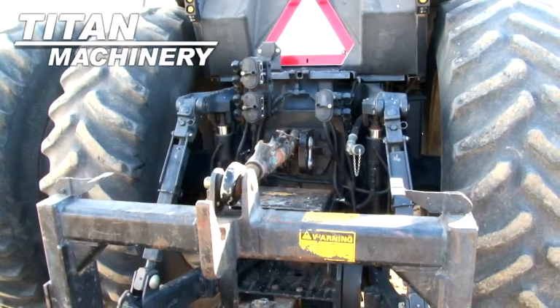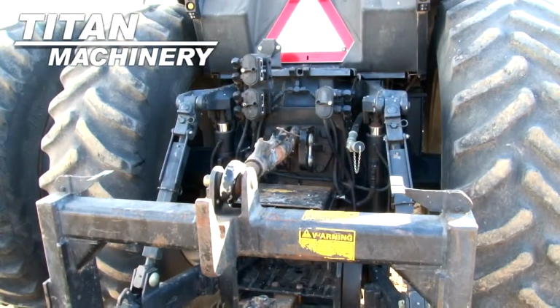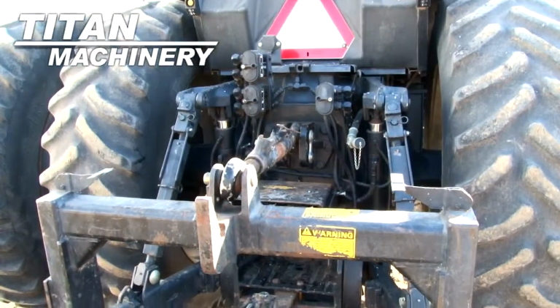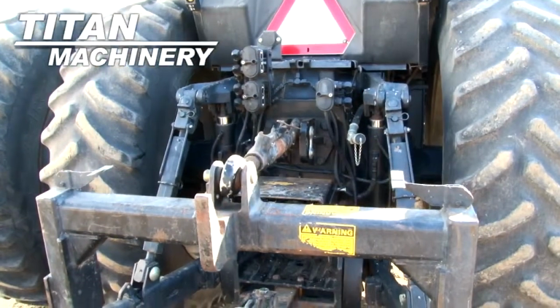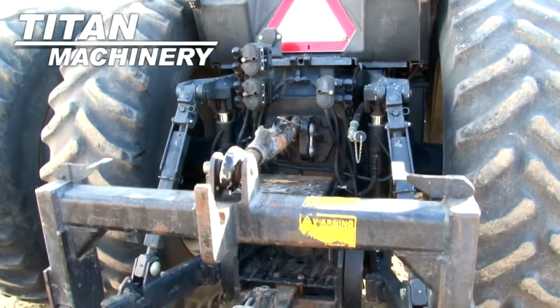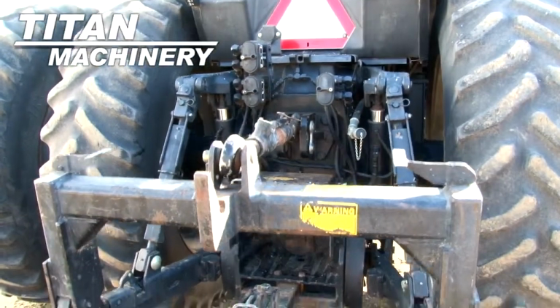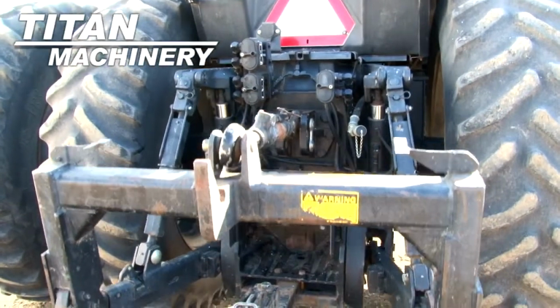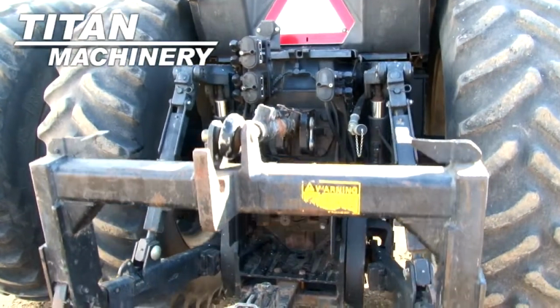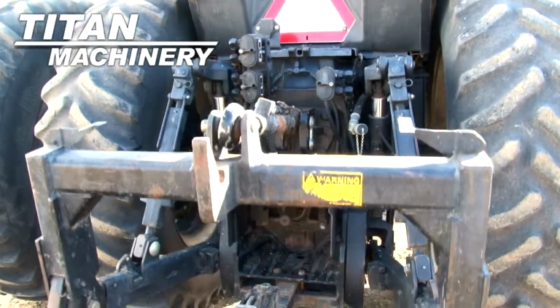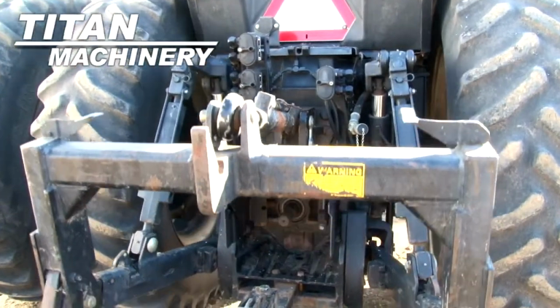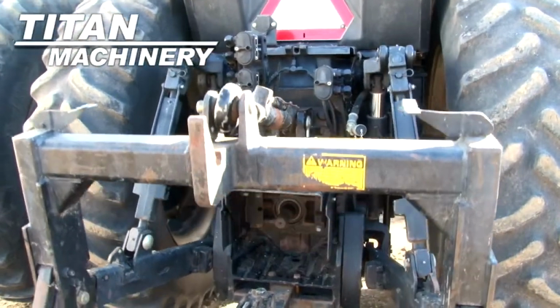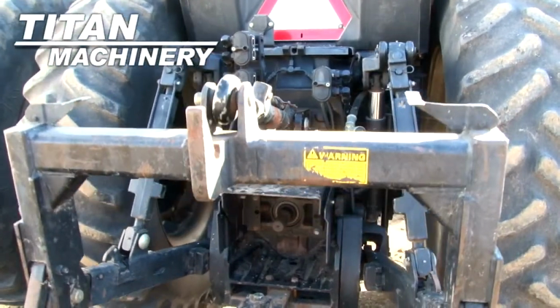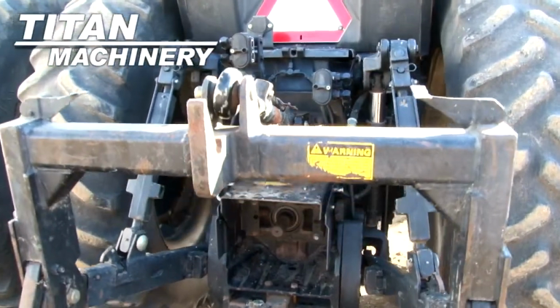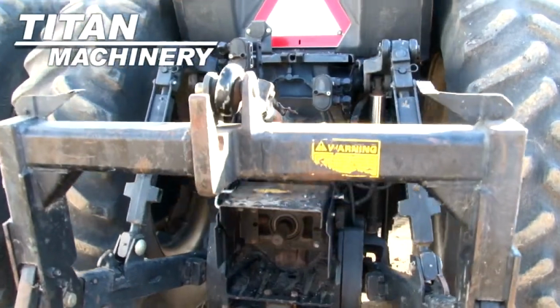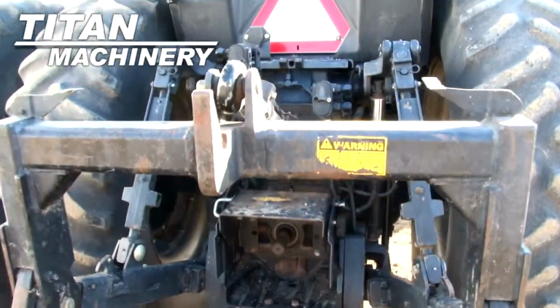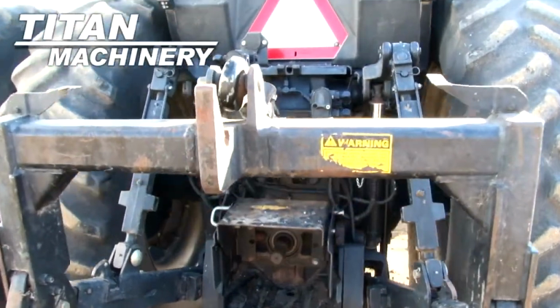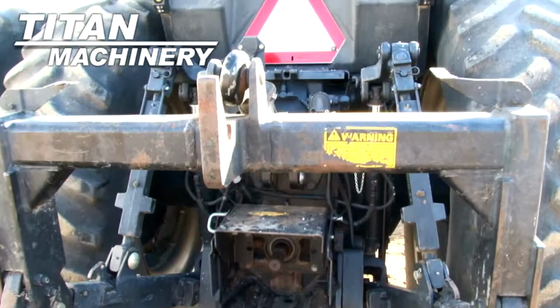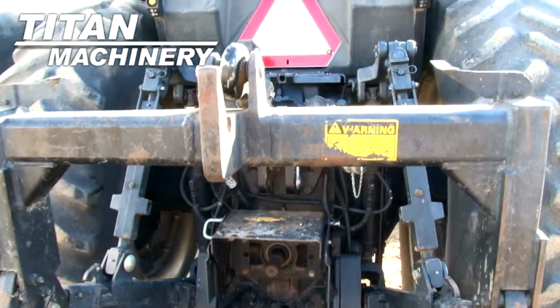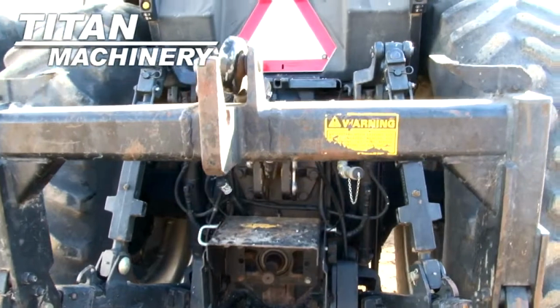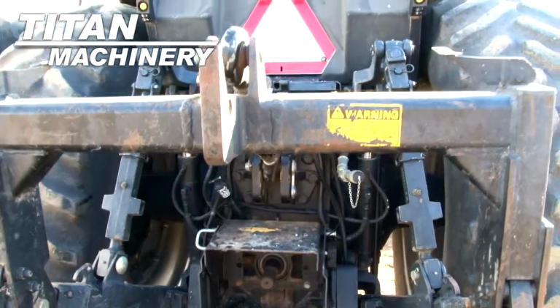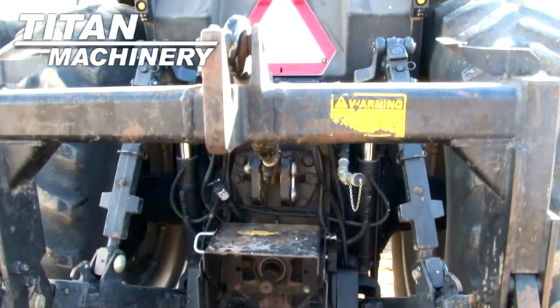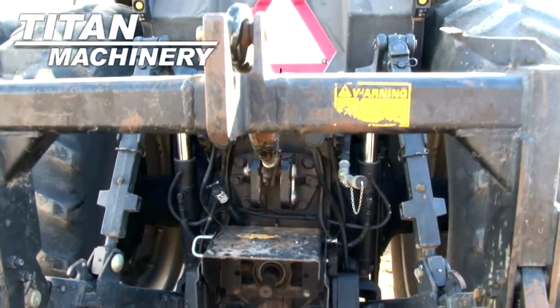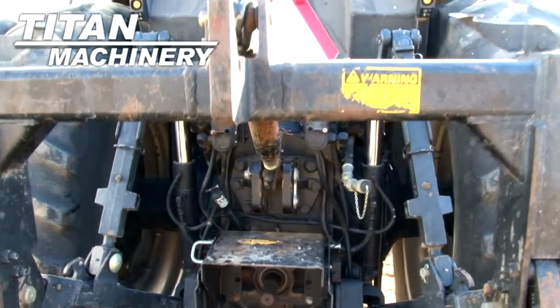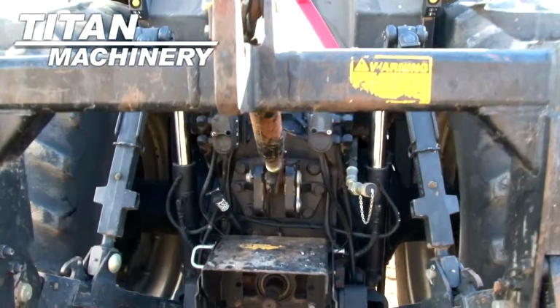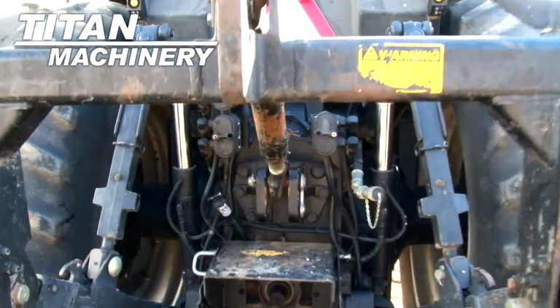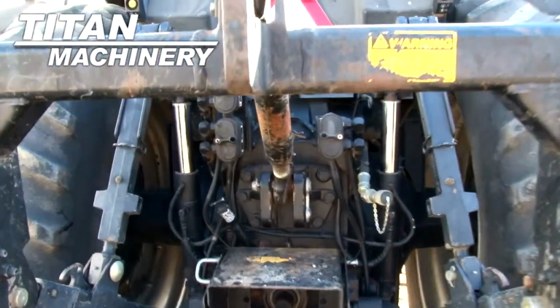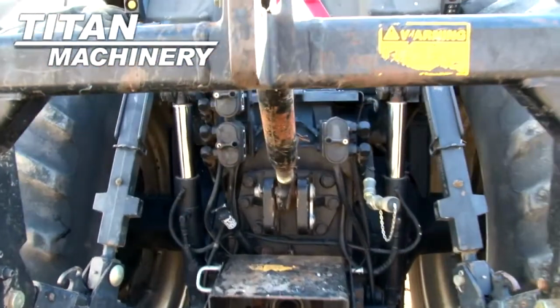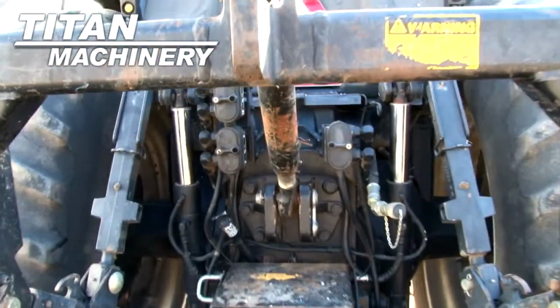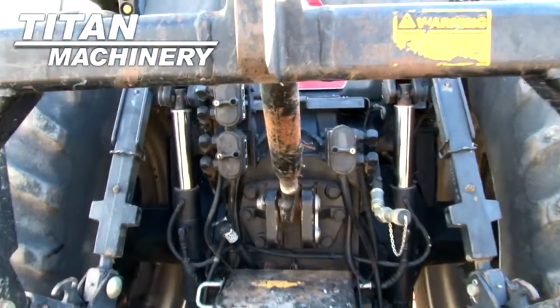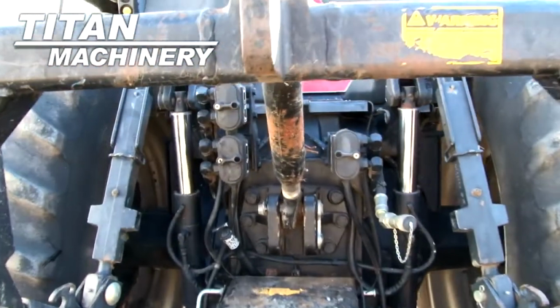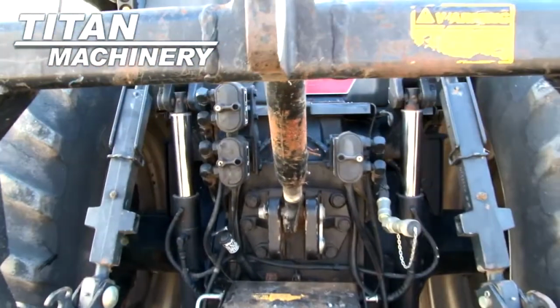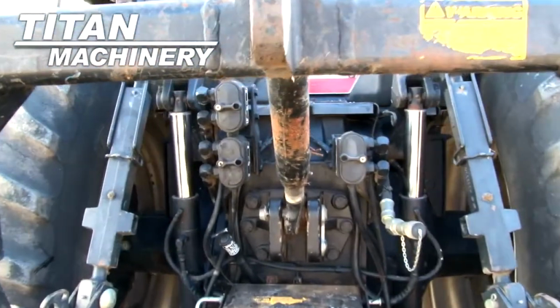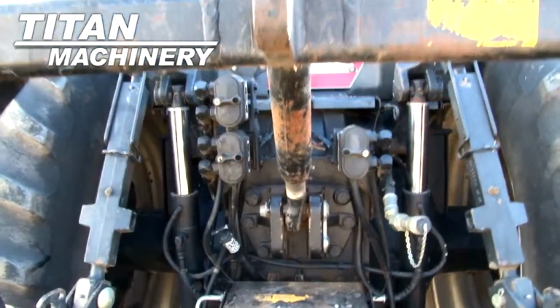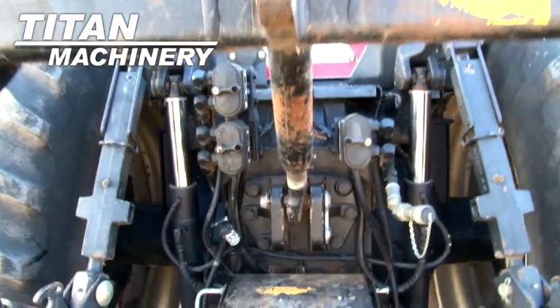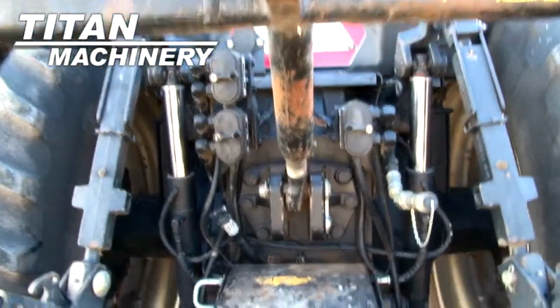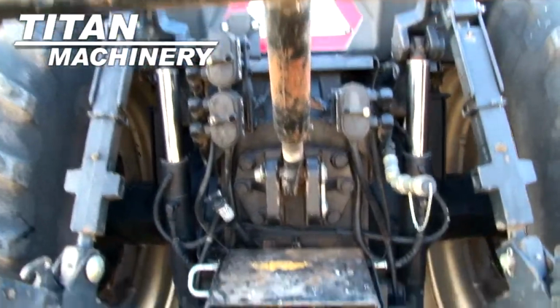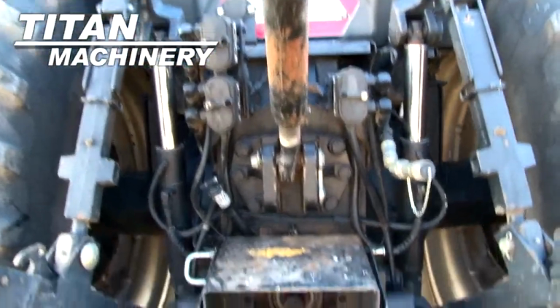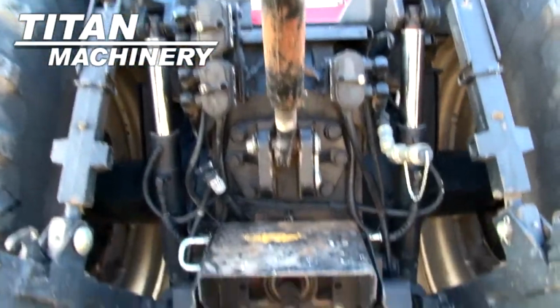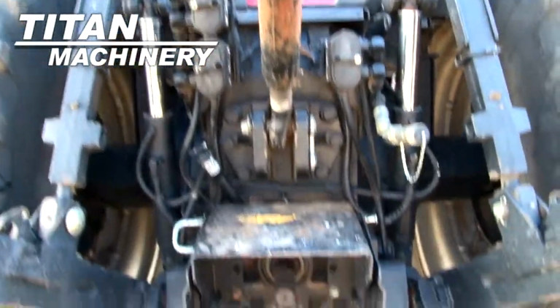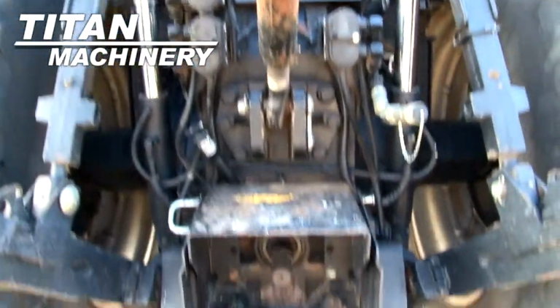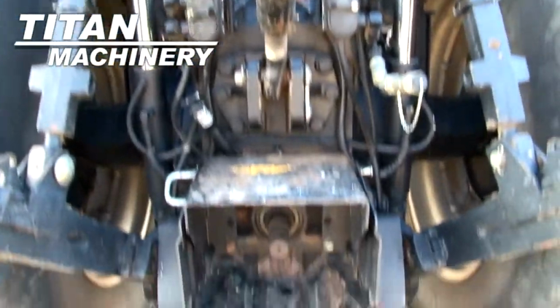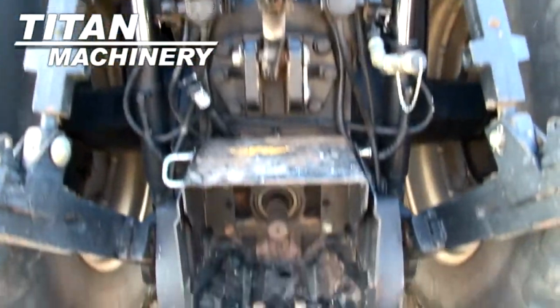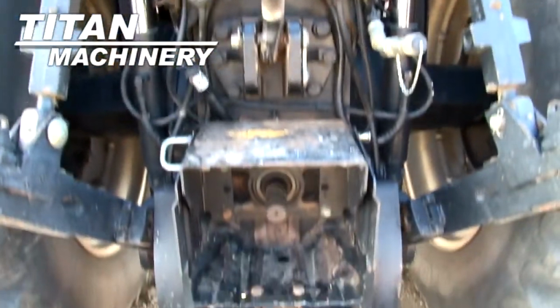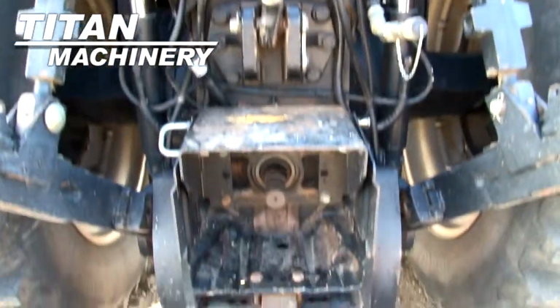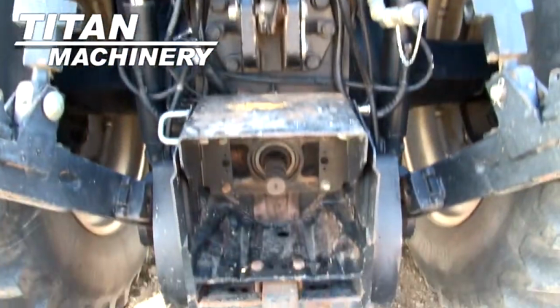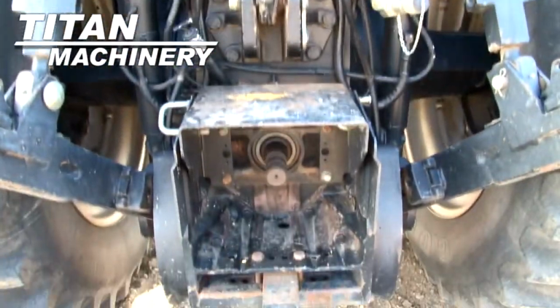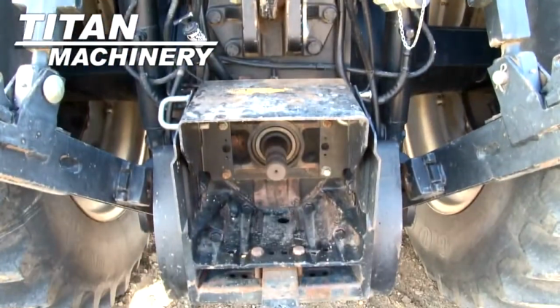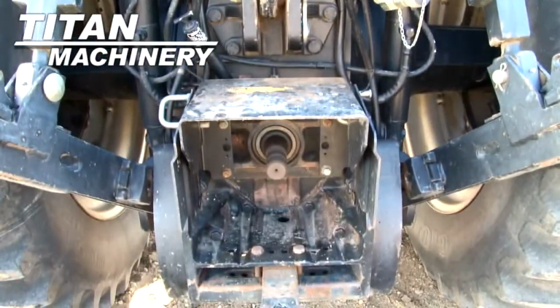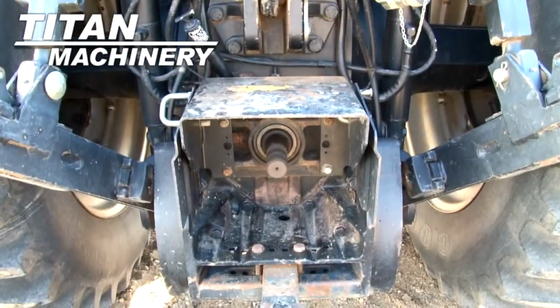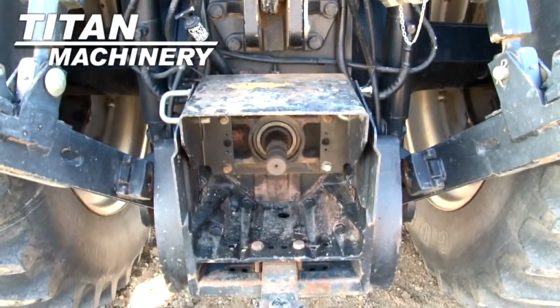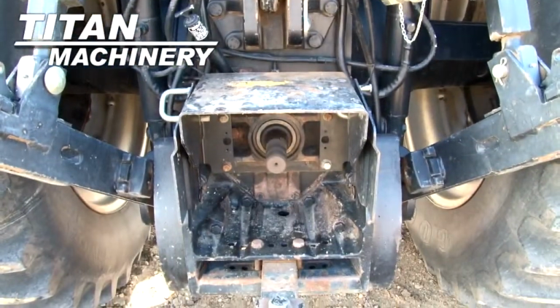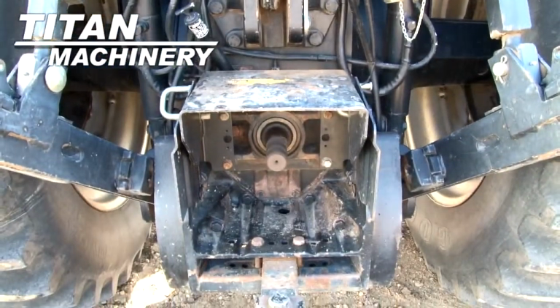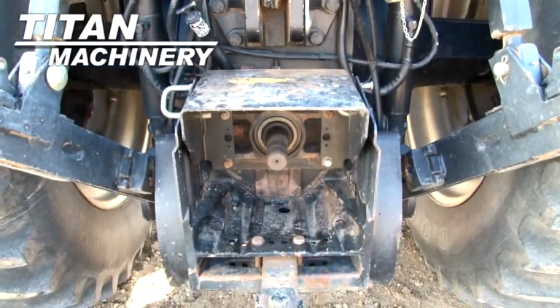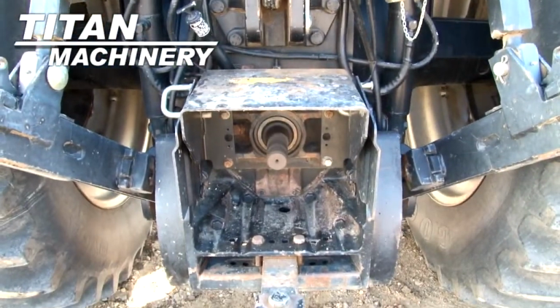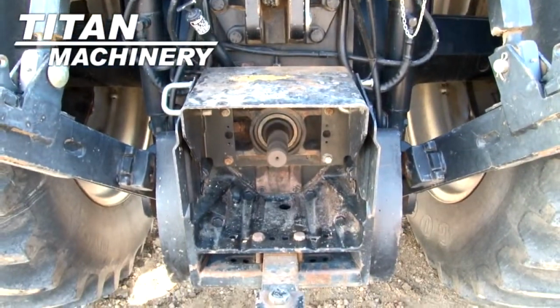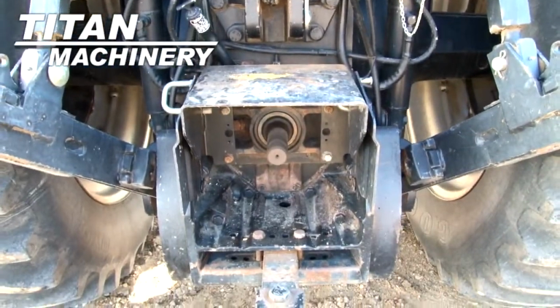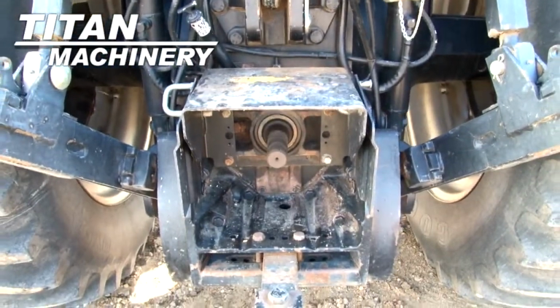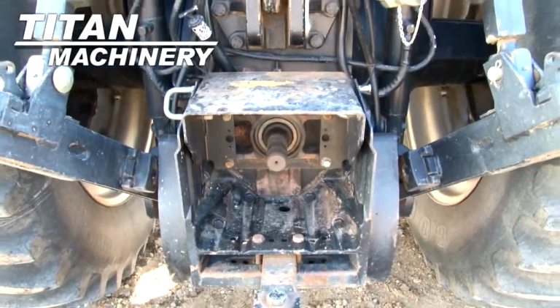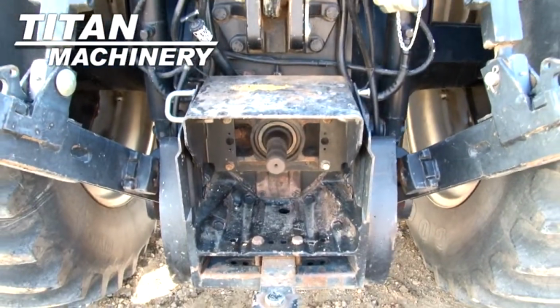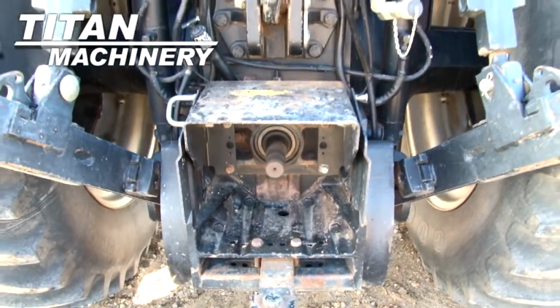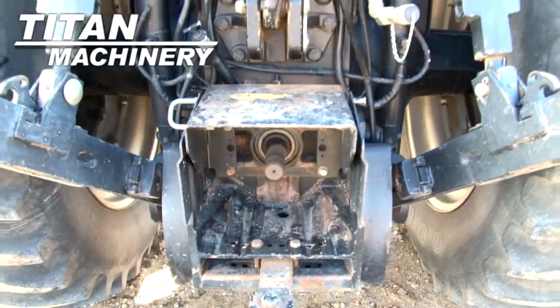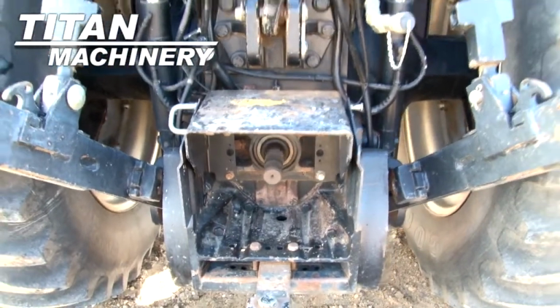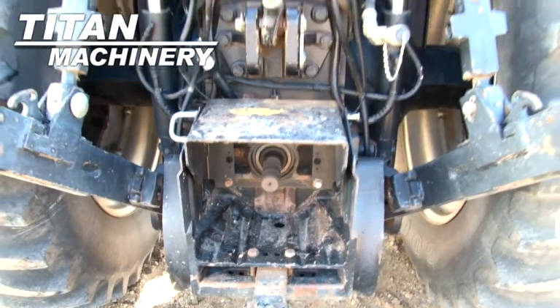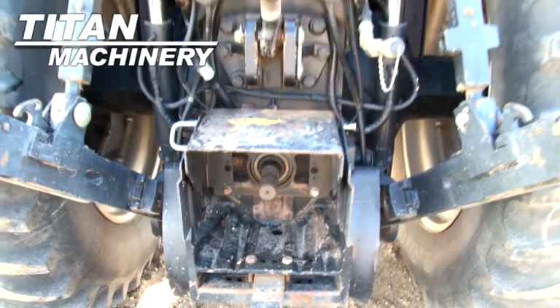This unit features a three-point hitch. It has three rear remotes and a 1000 PTO.